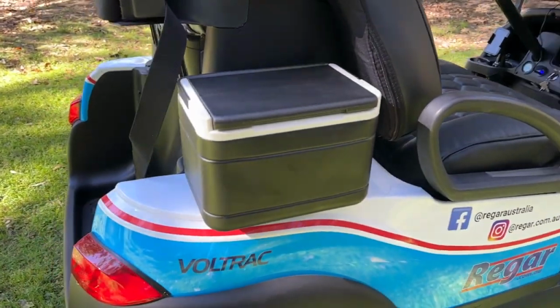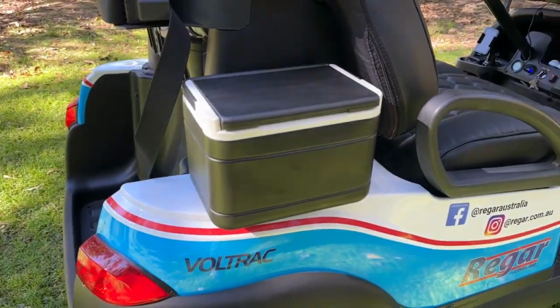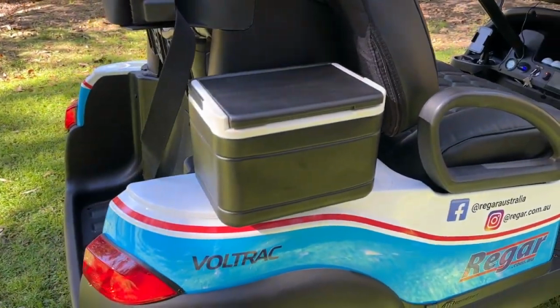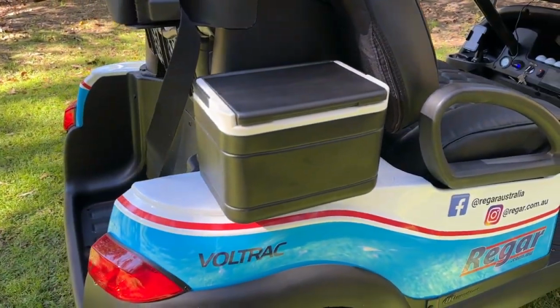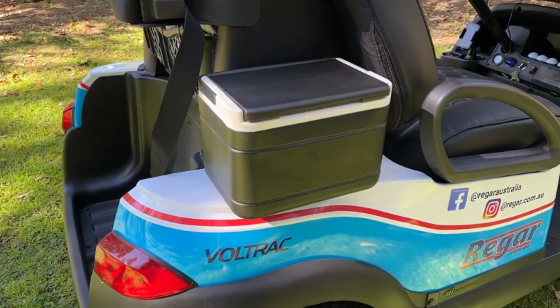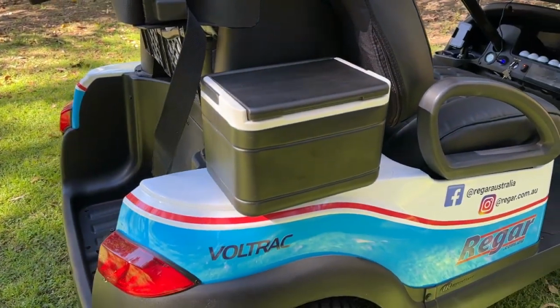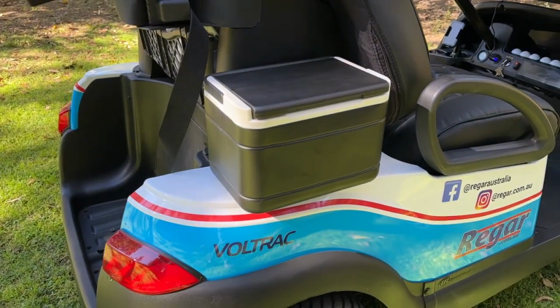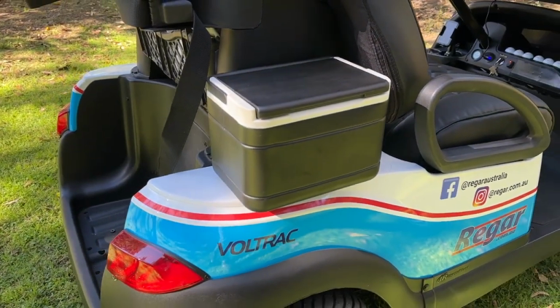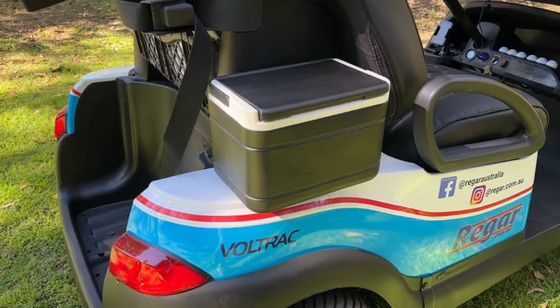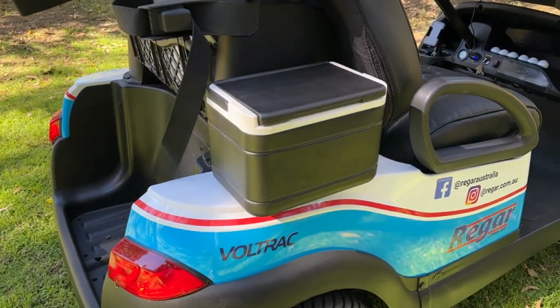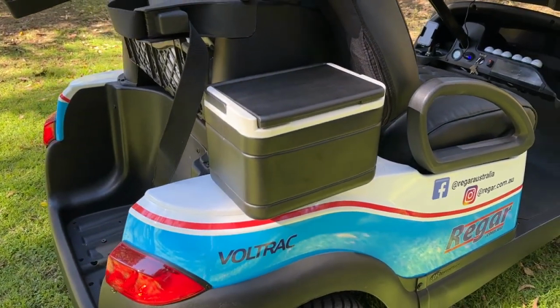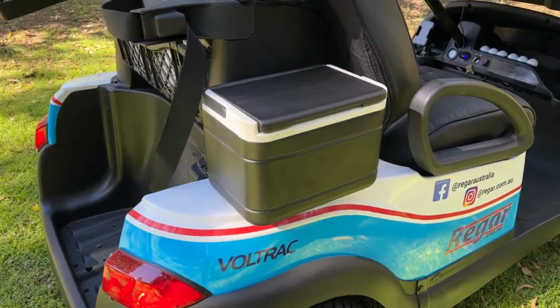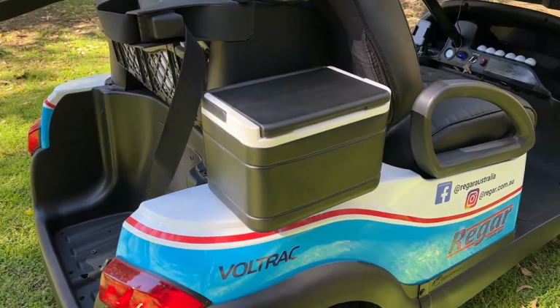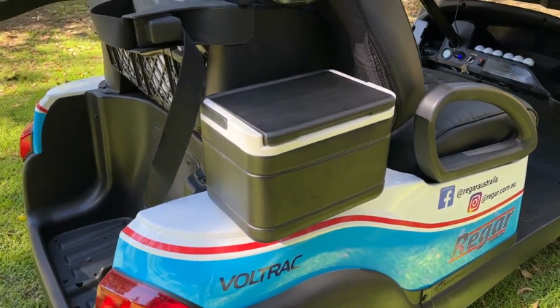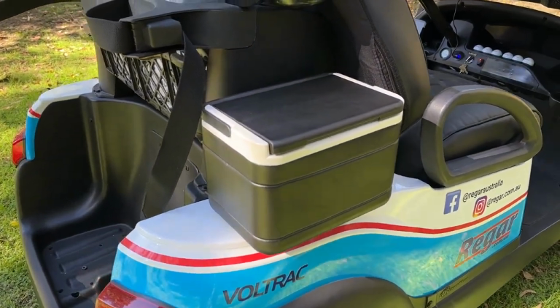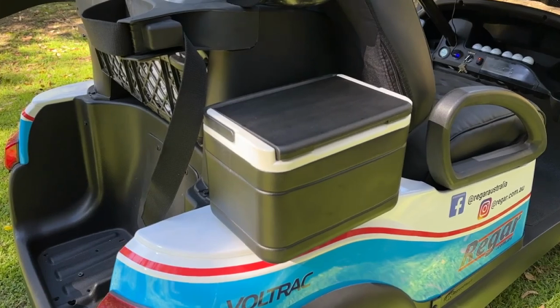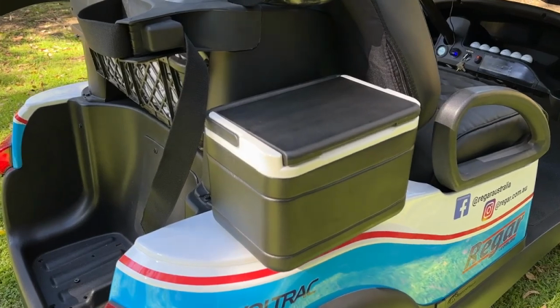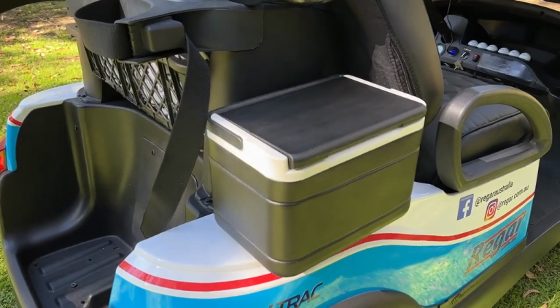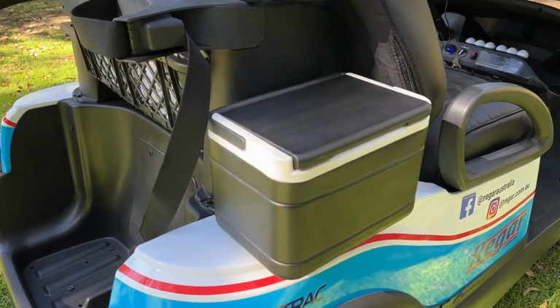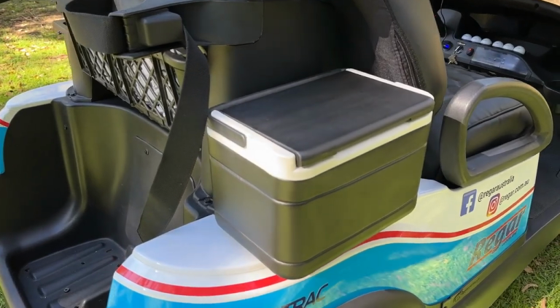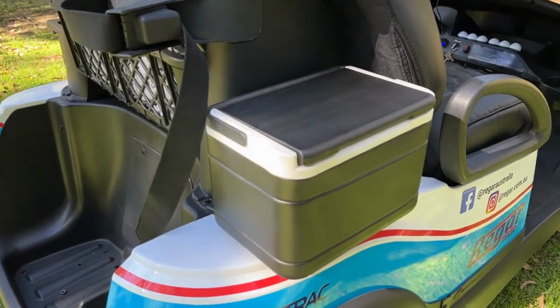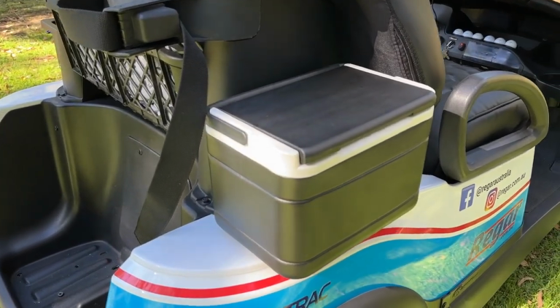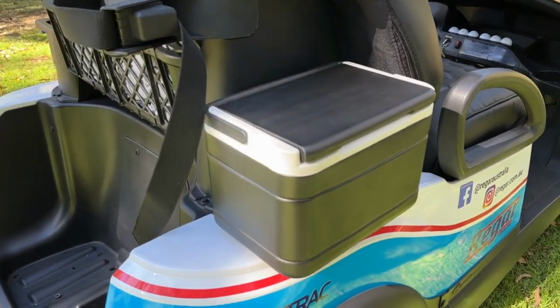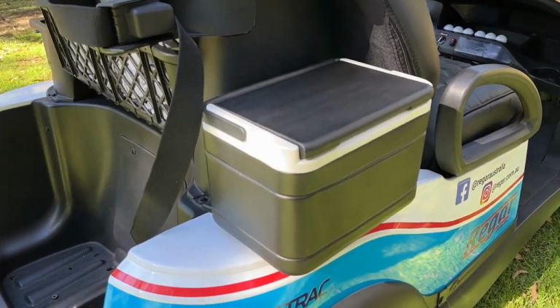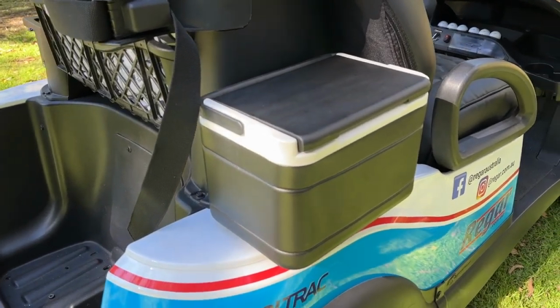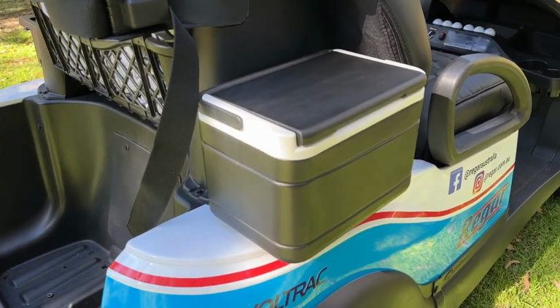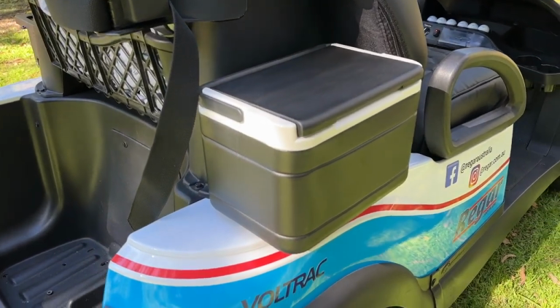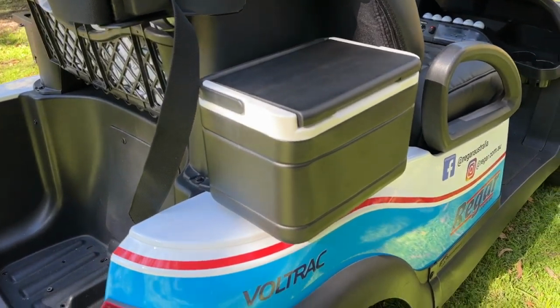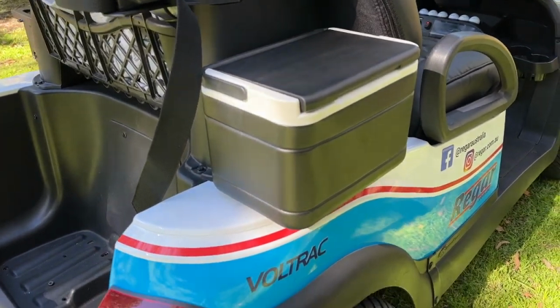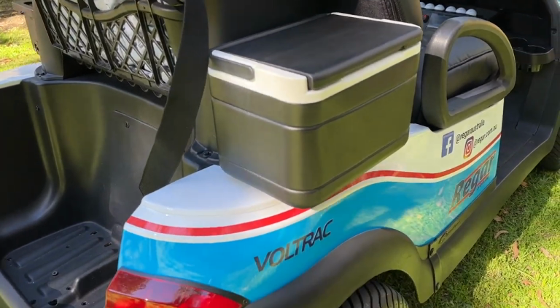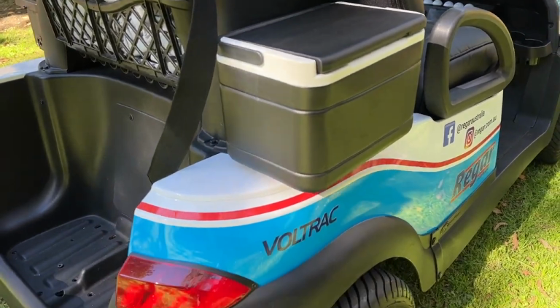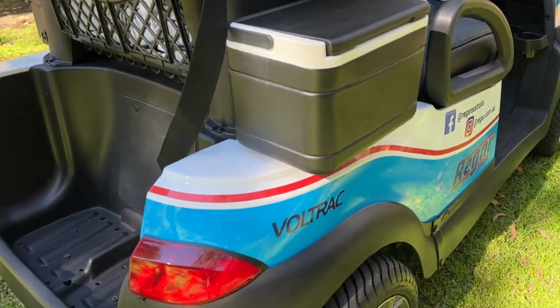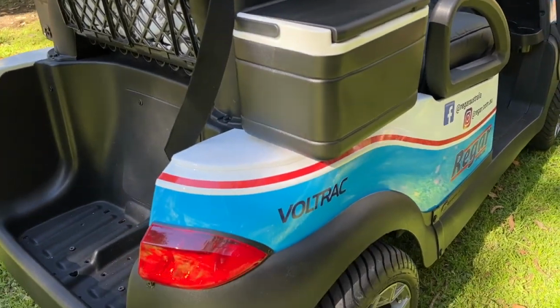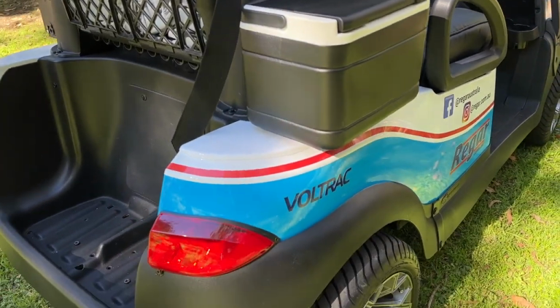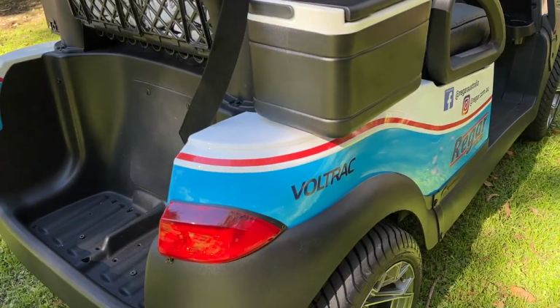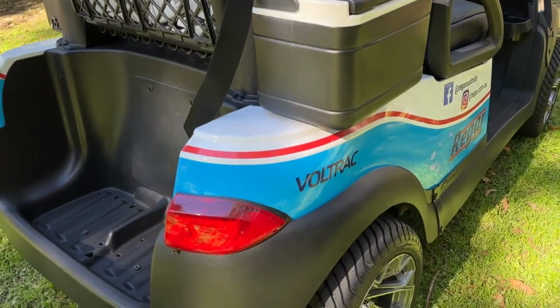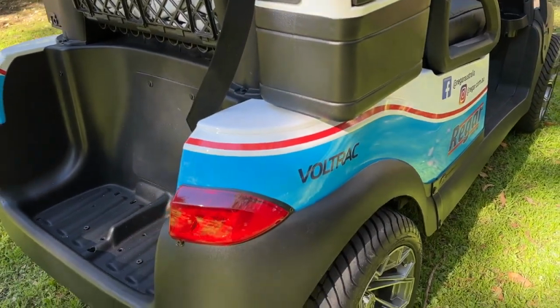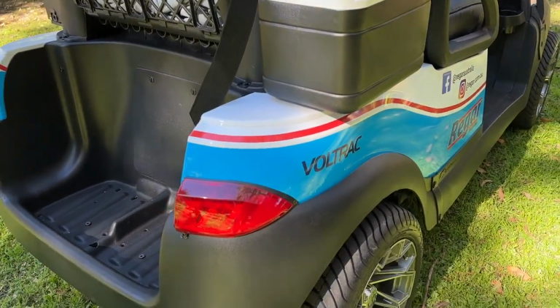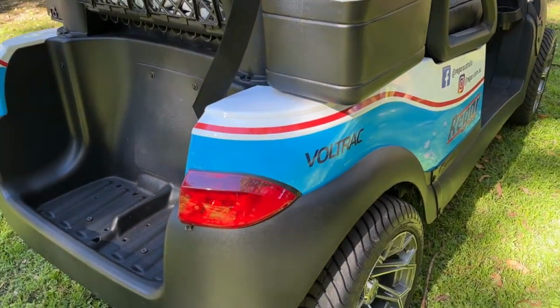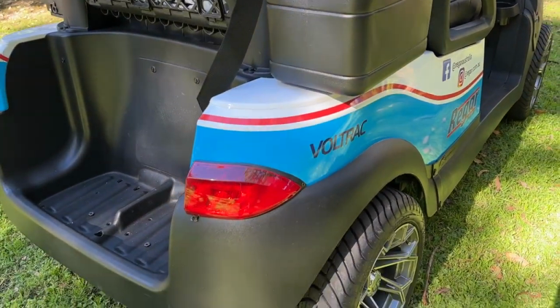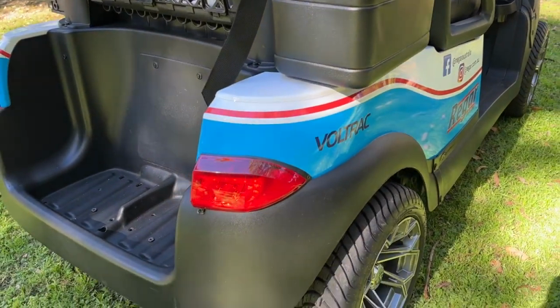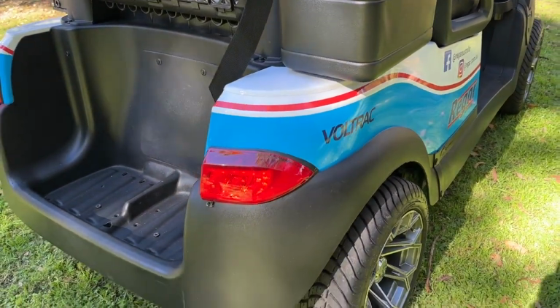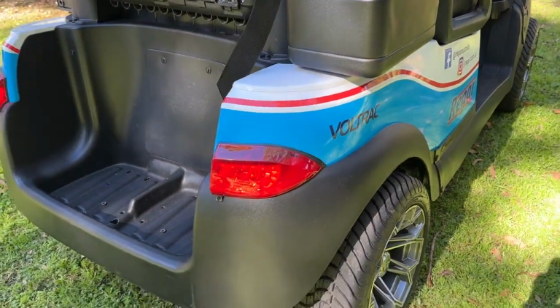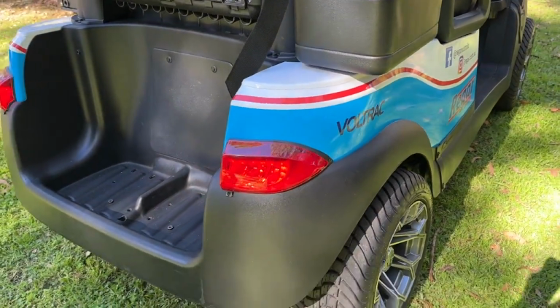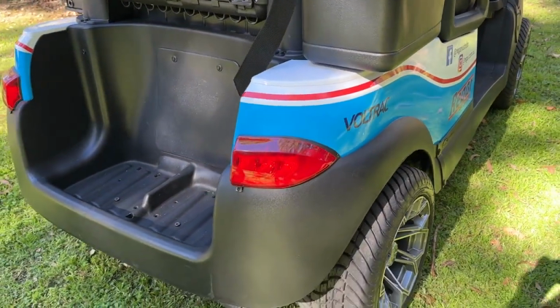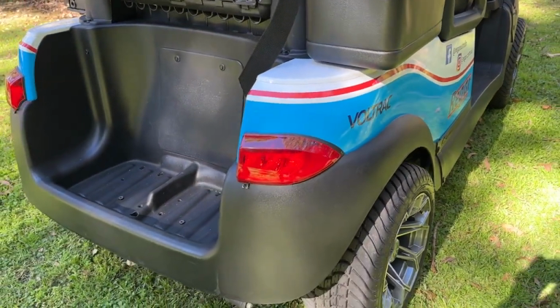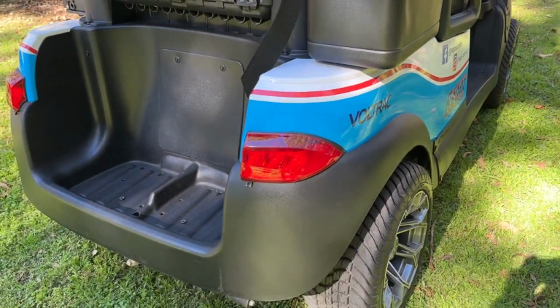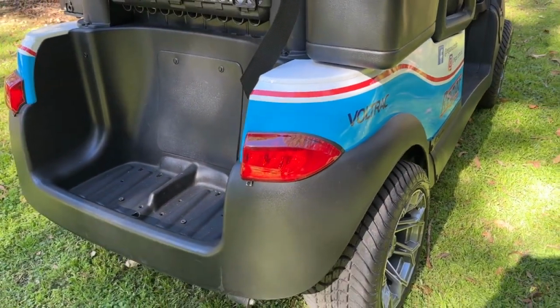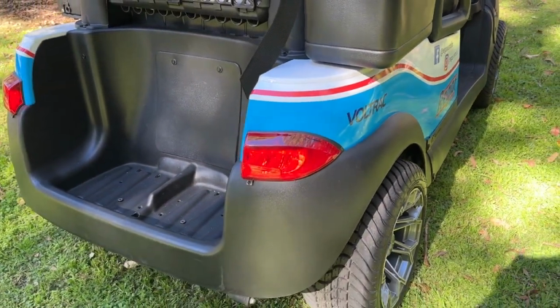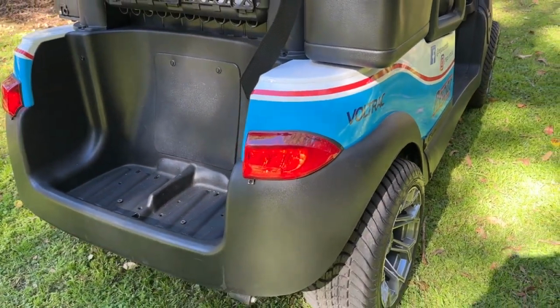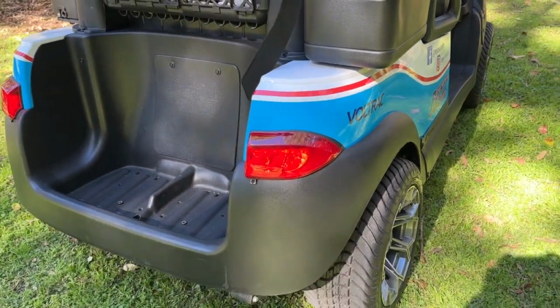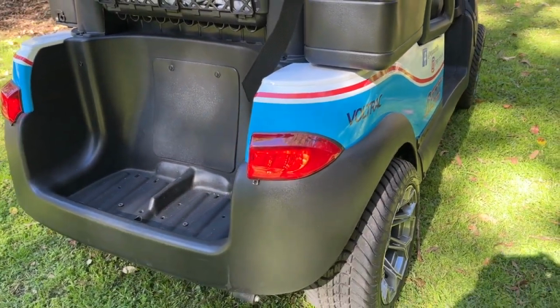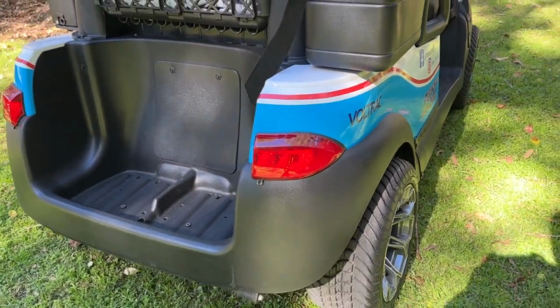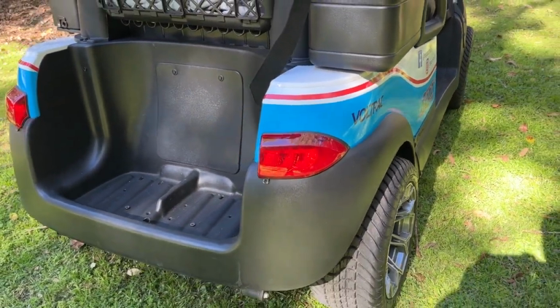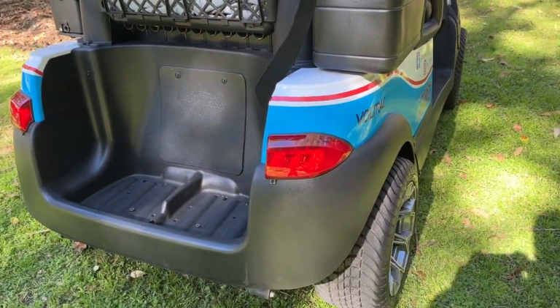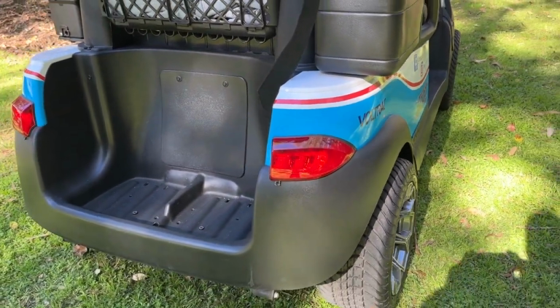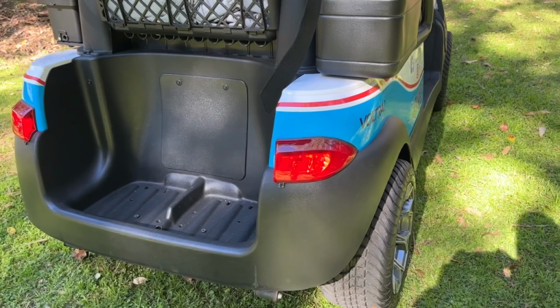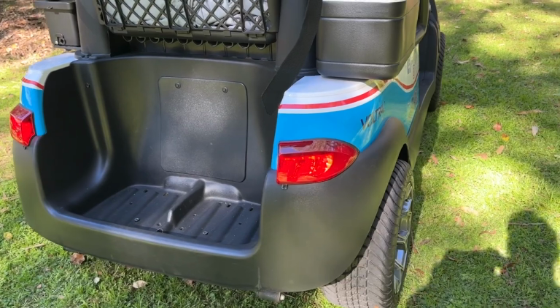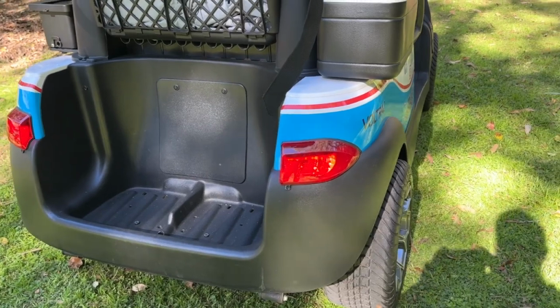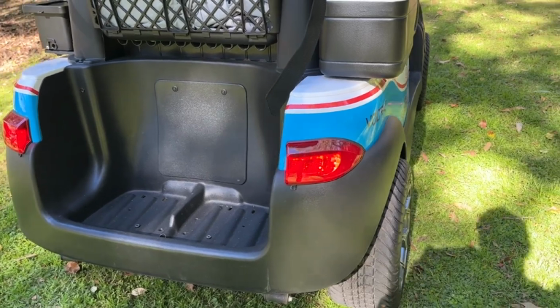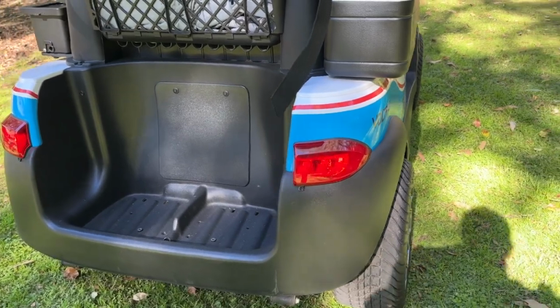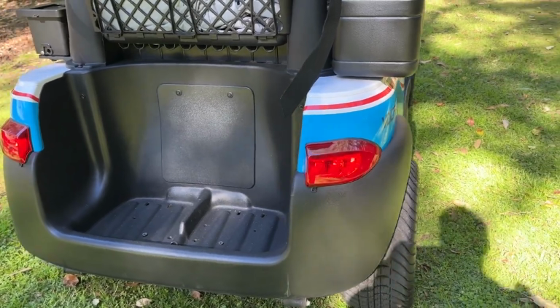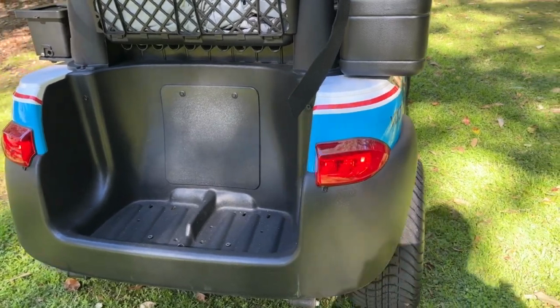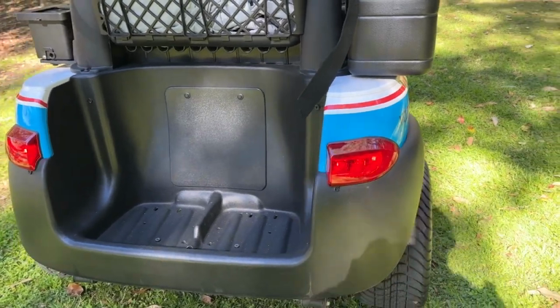There's a side mount Esky with bracket. Those tail lights form part of the light kit.